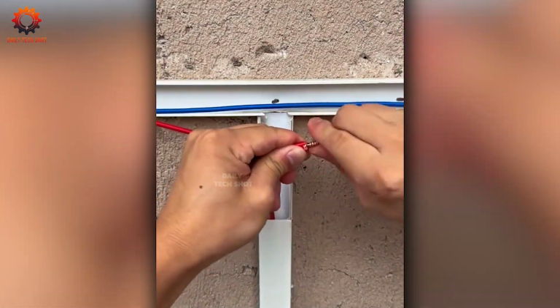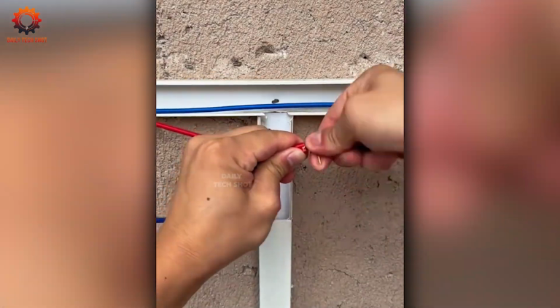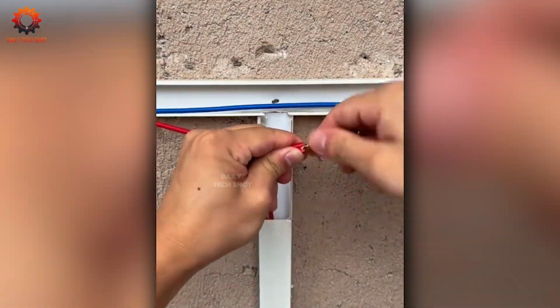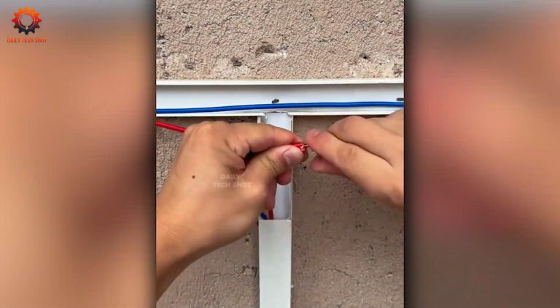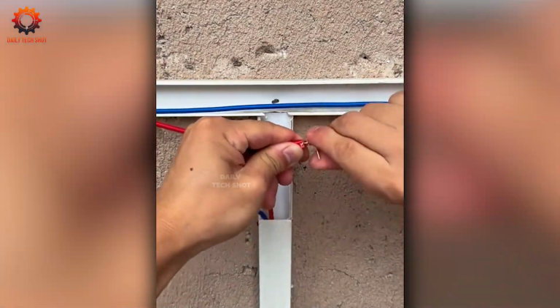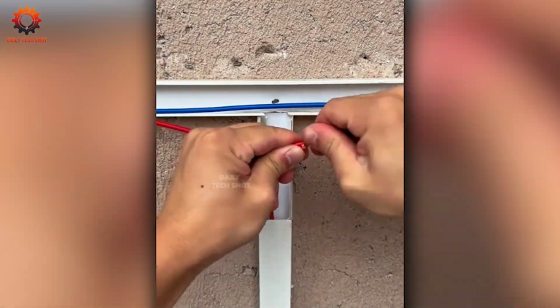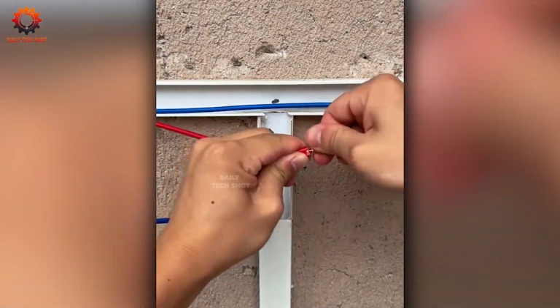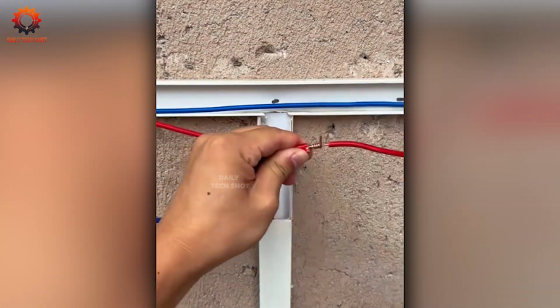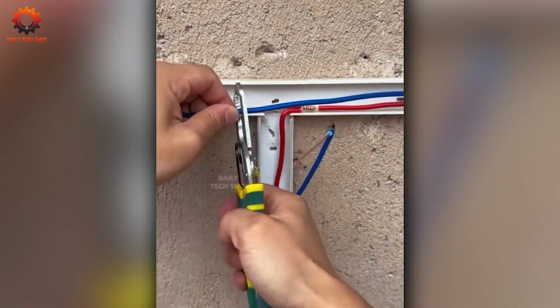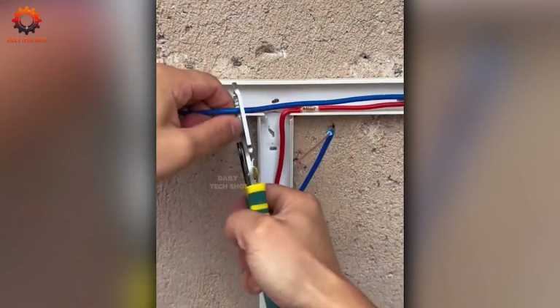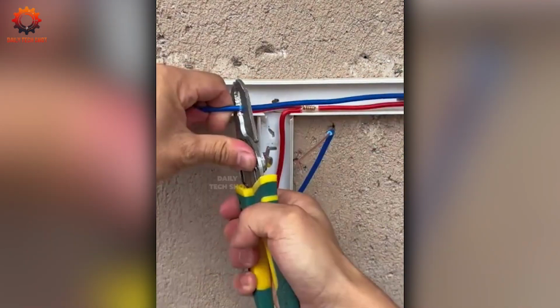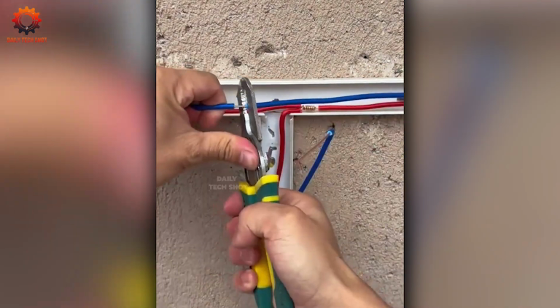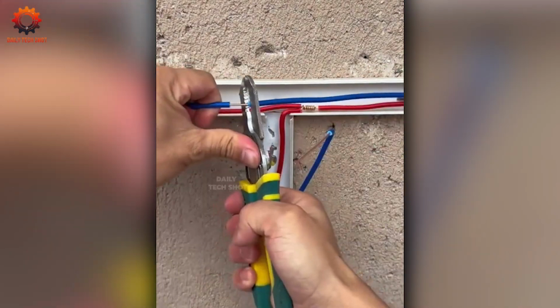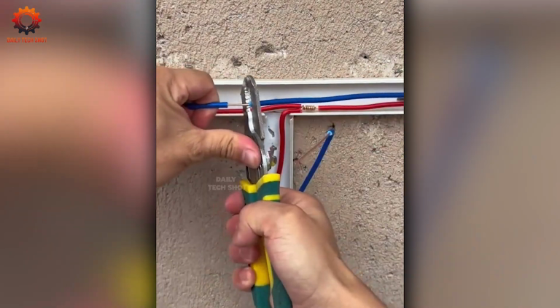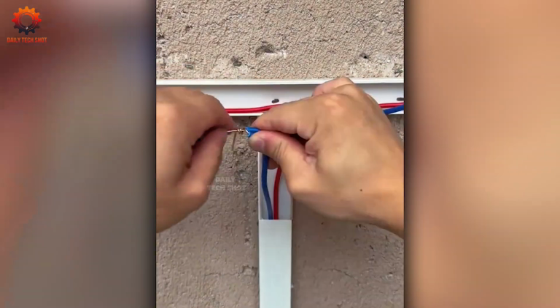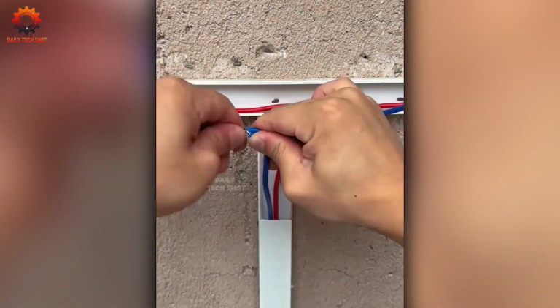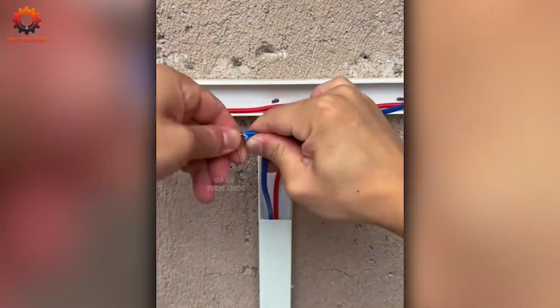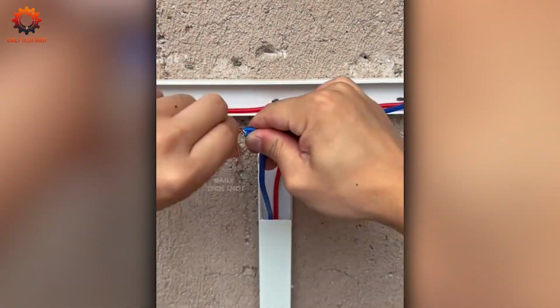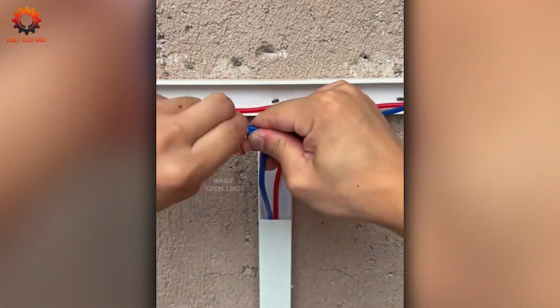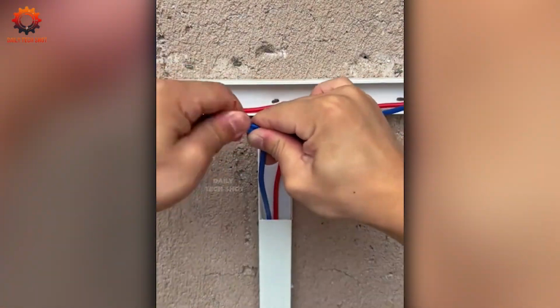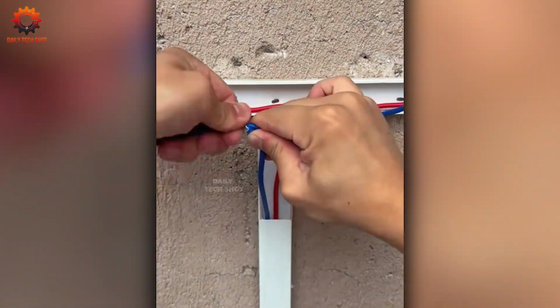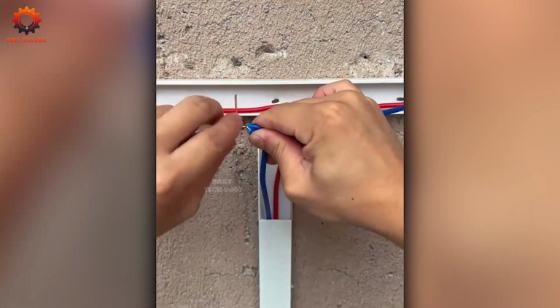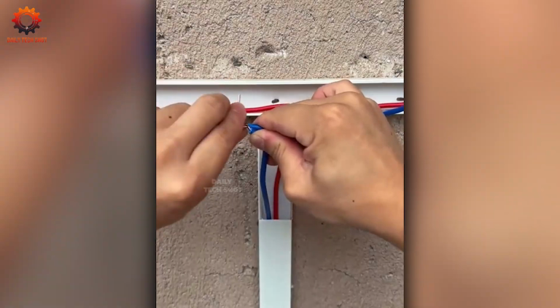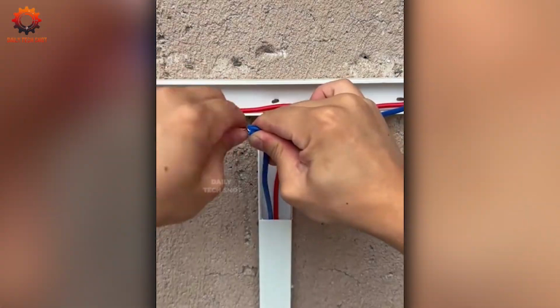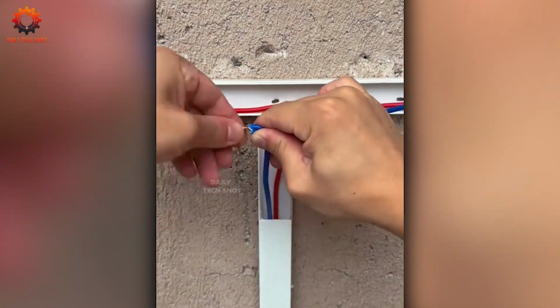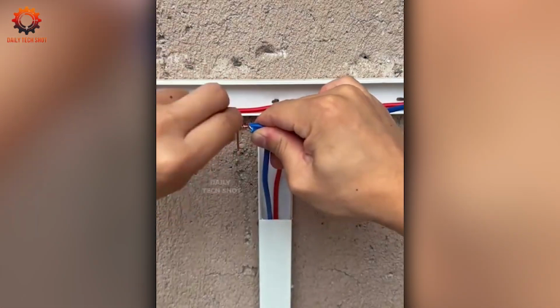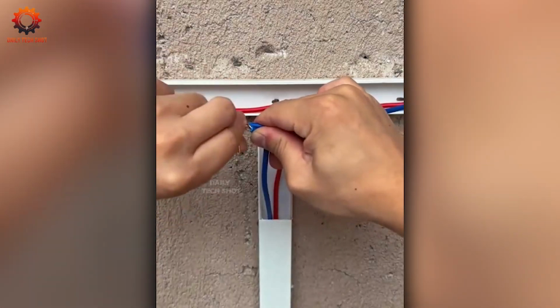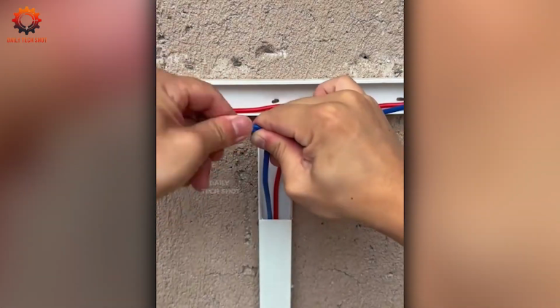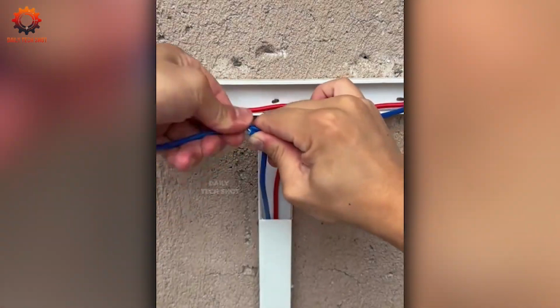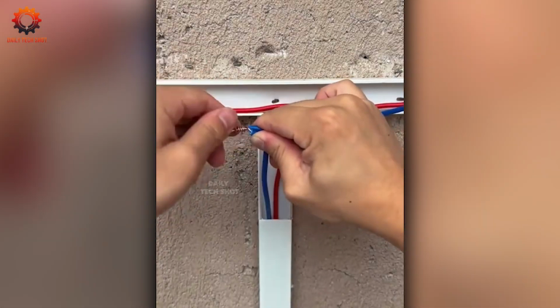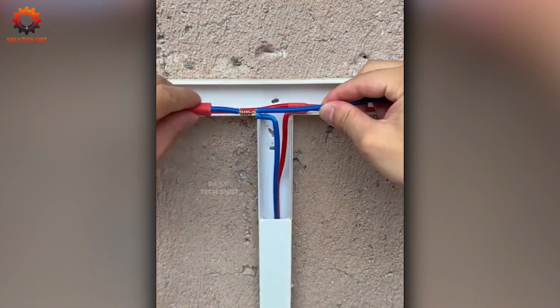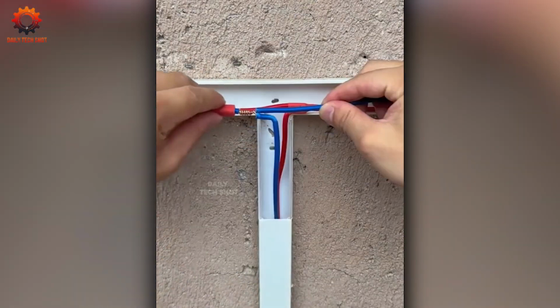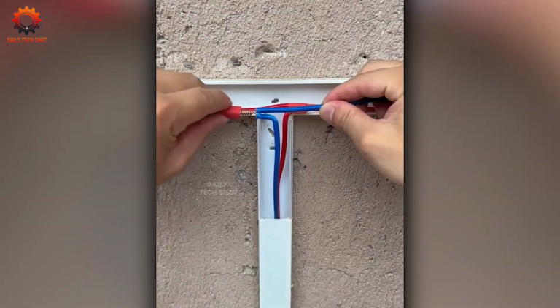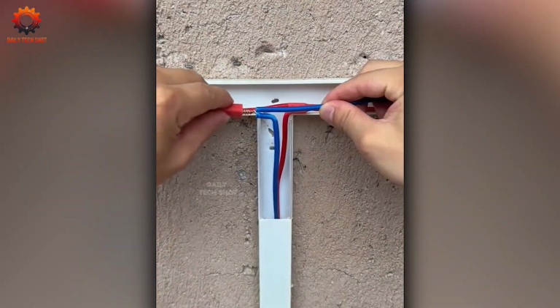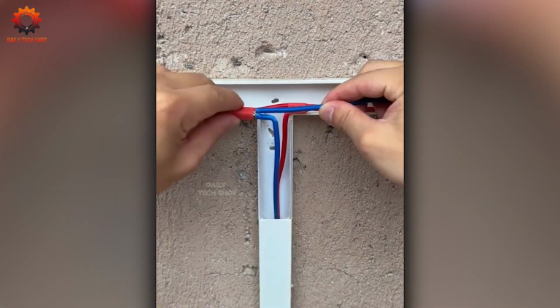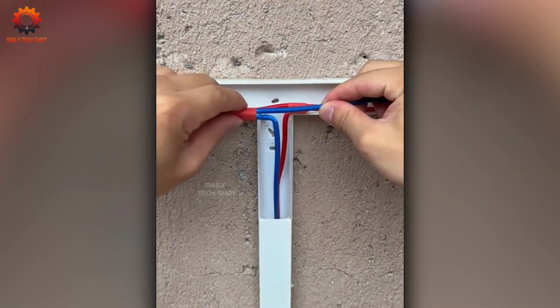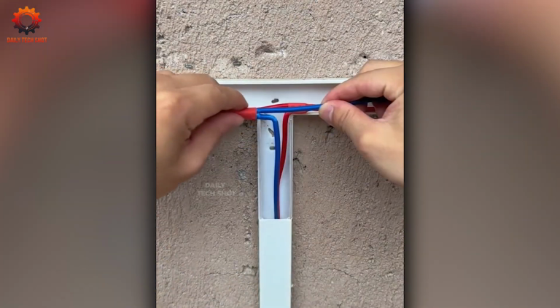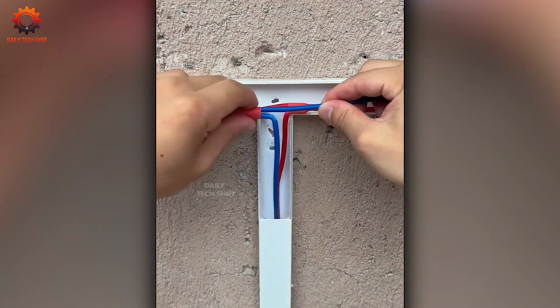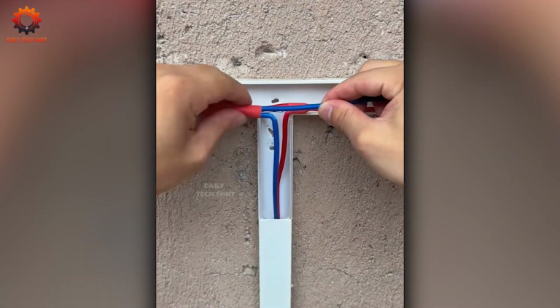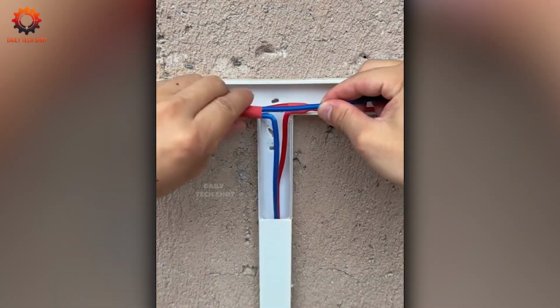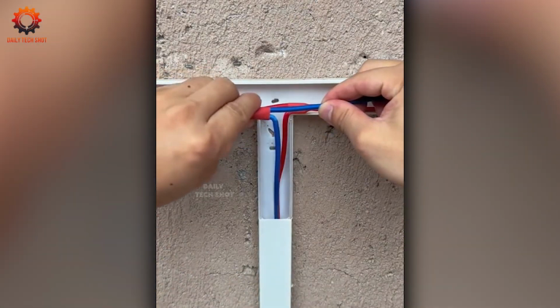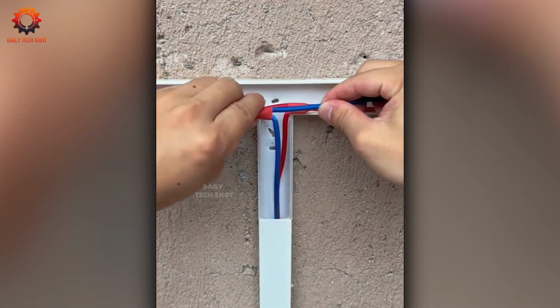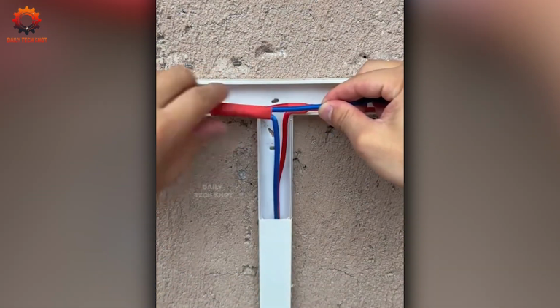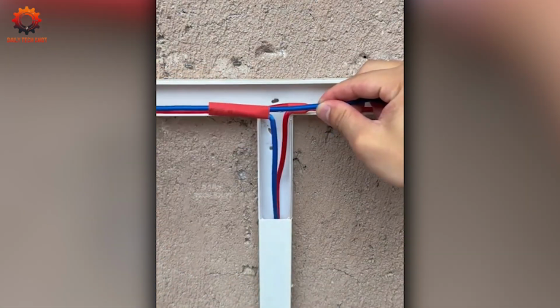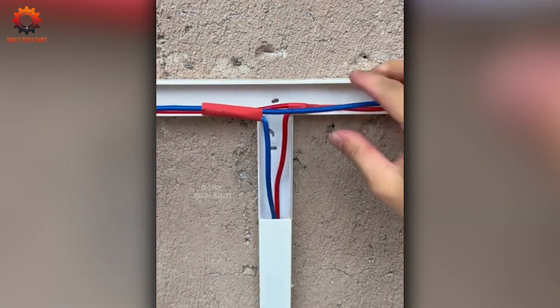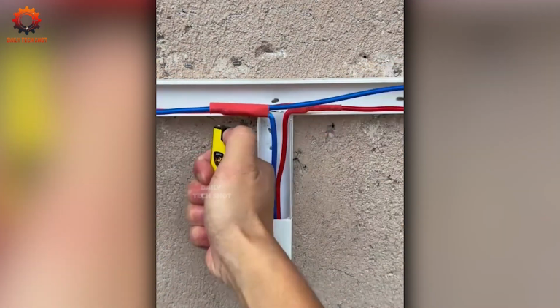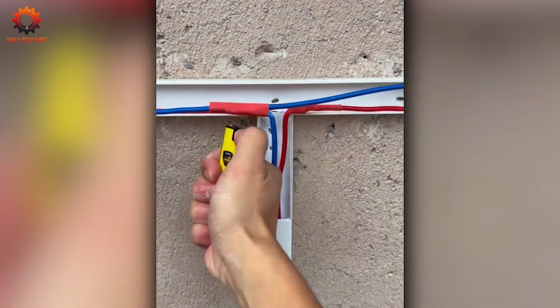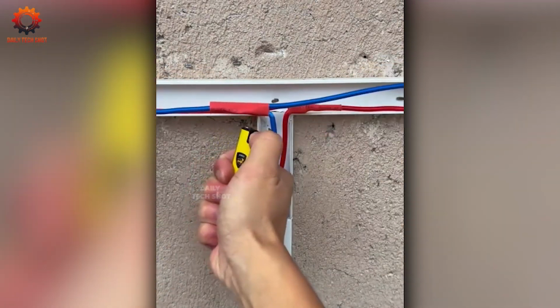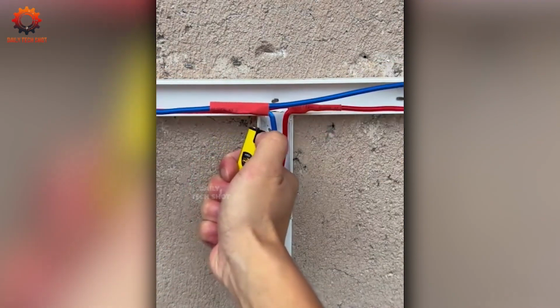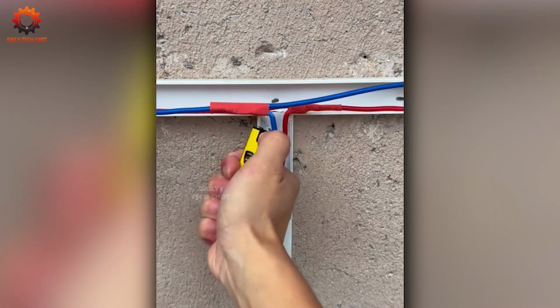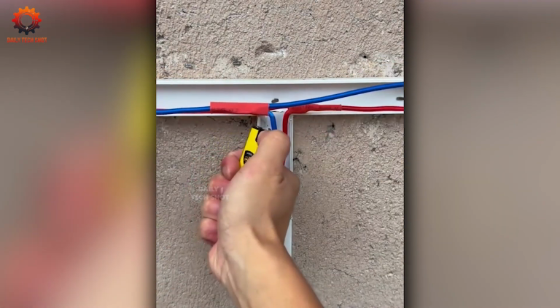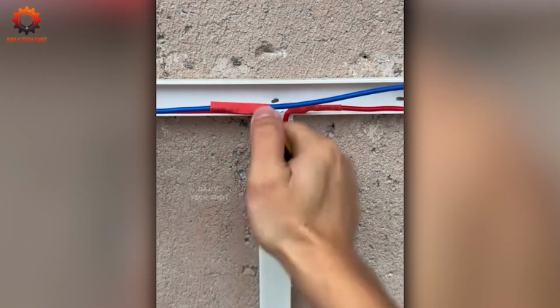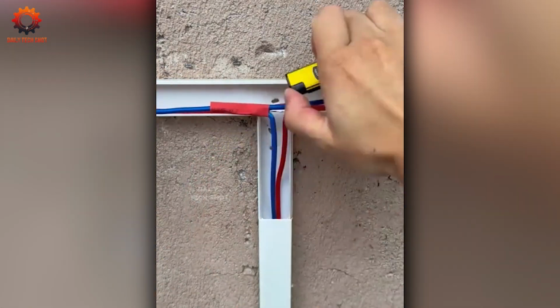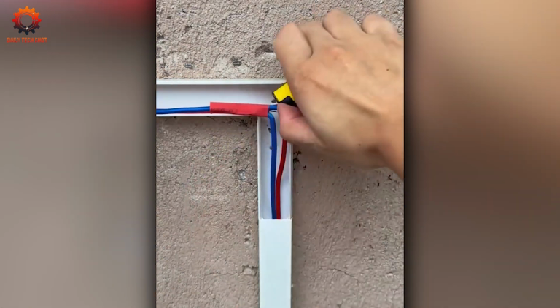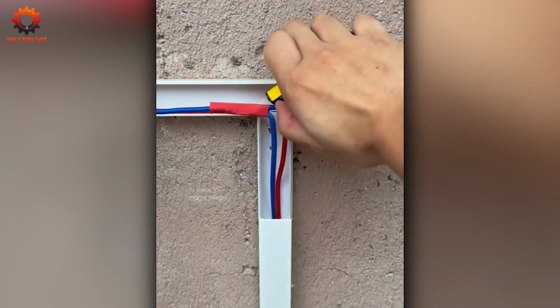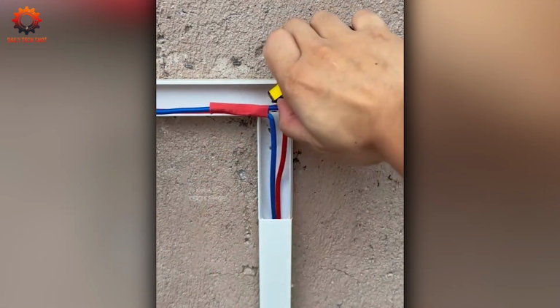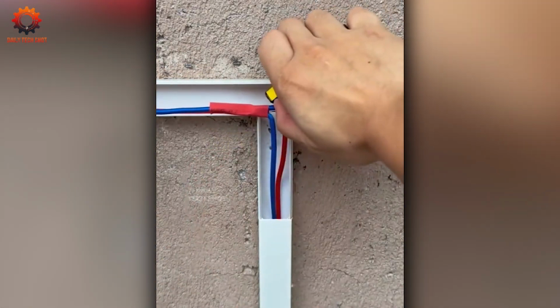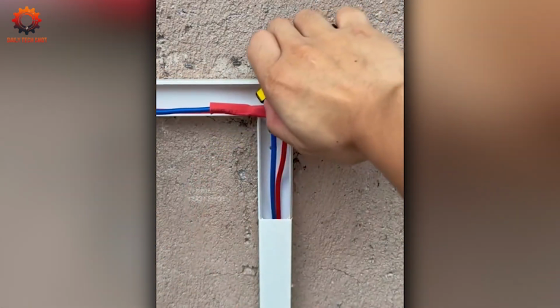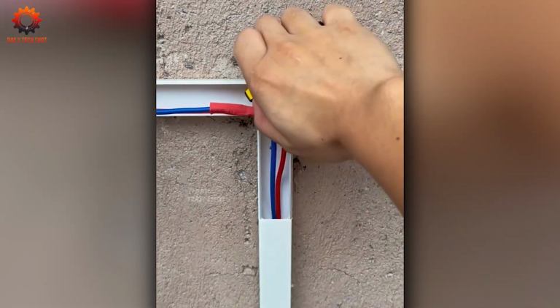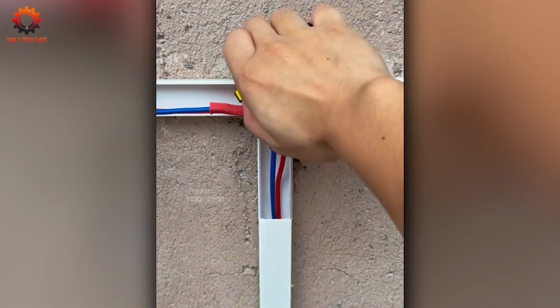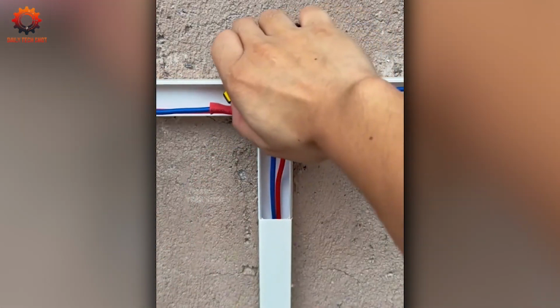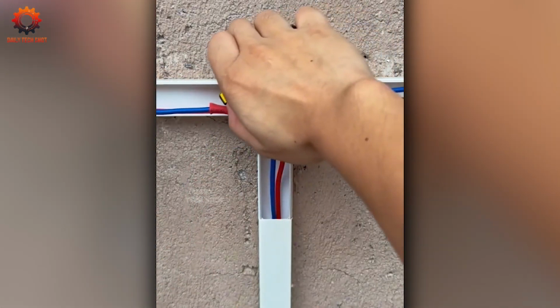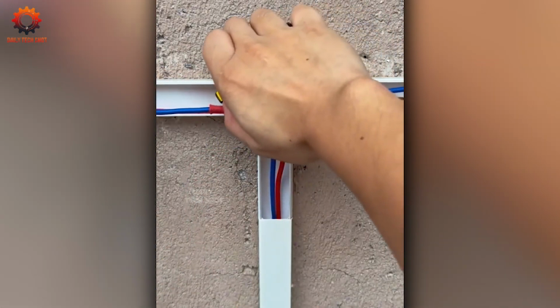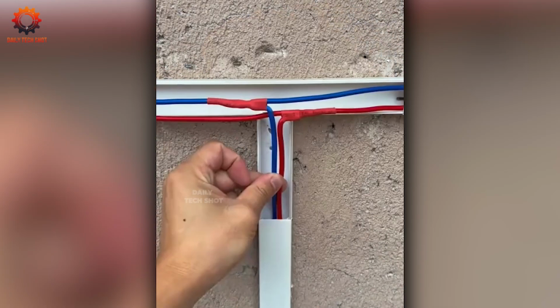Handling wires is simple with the perfect tool. This helper makes every connection faster, easier, and more precise than ever.